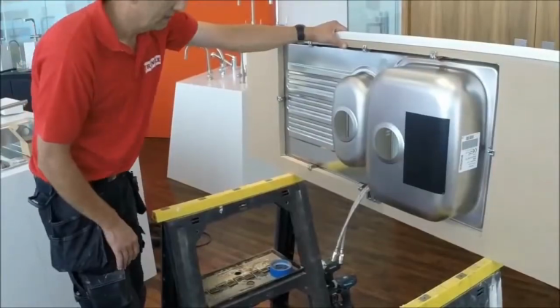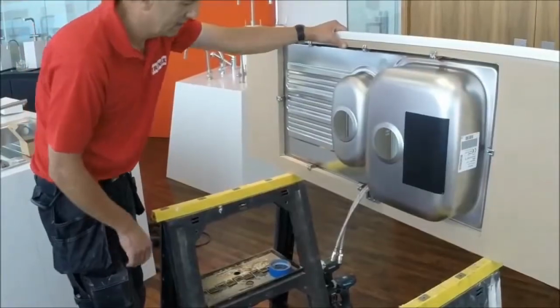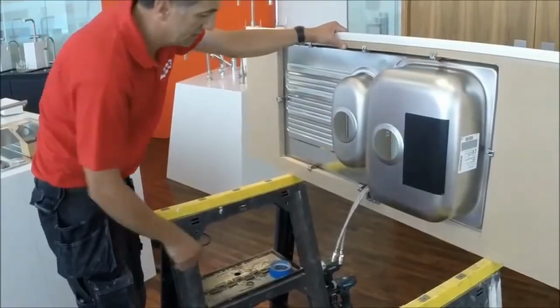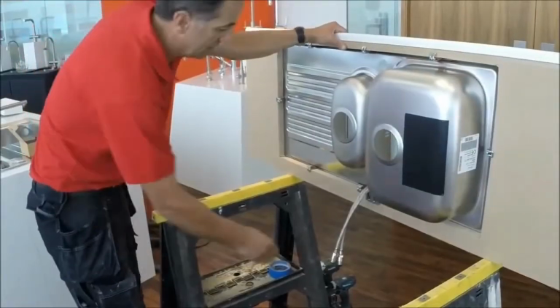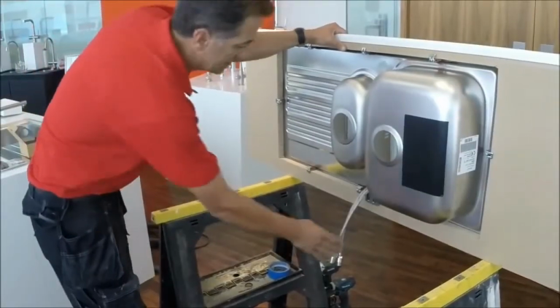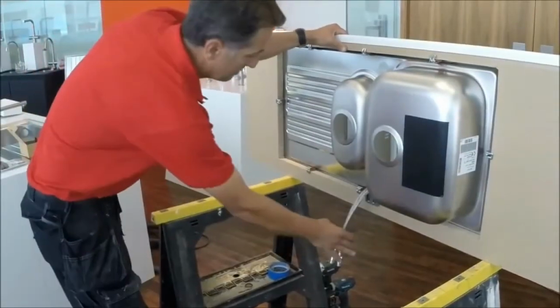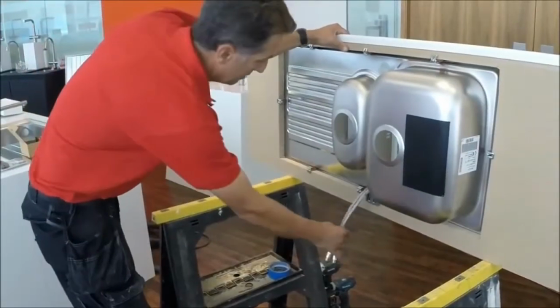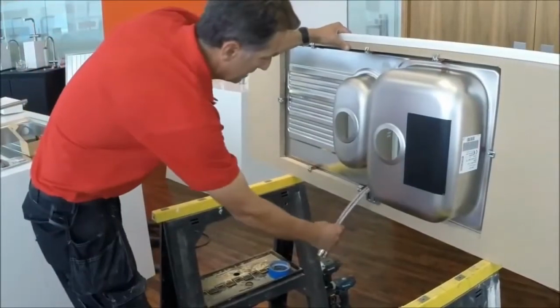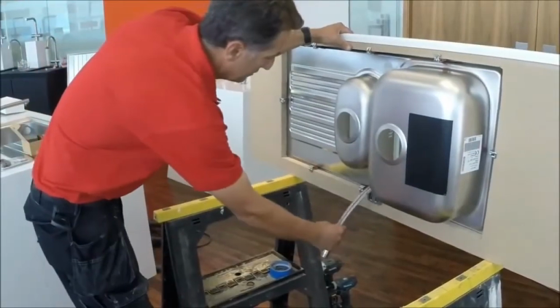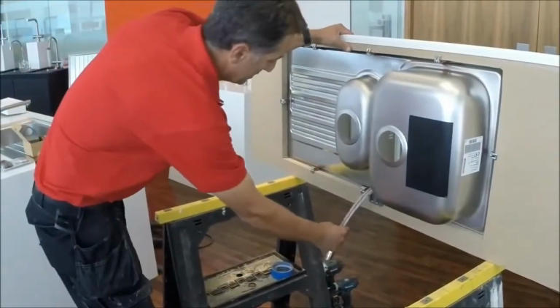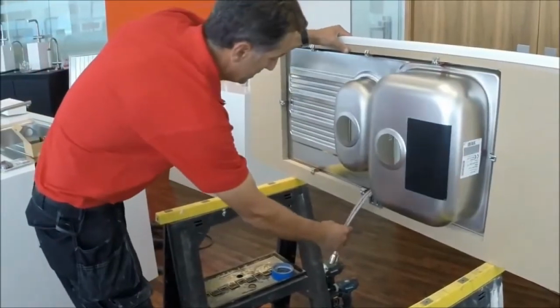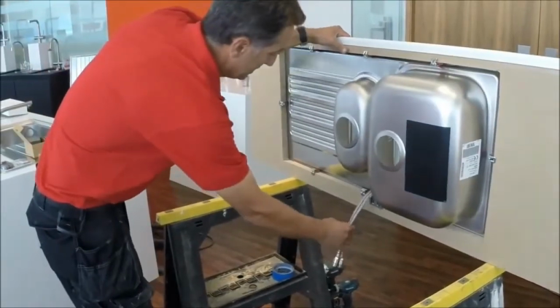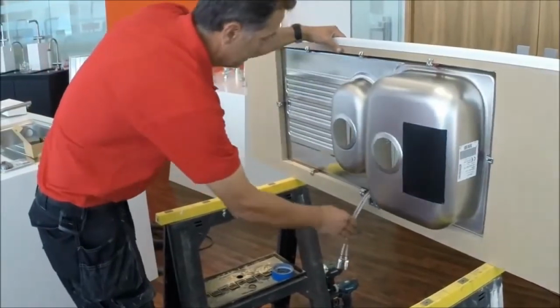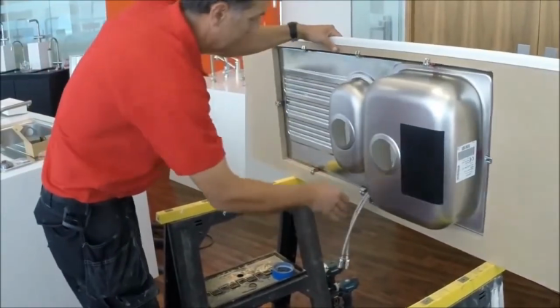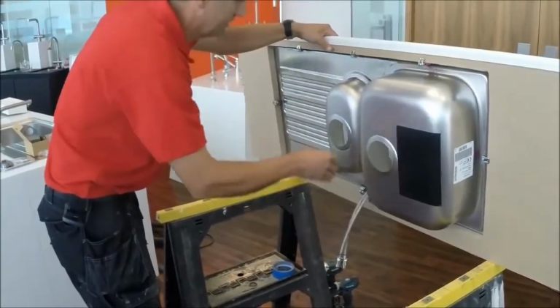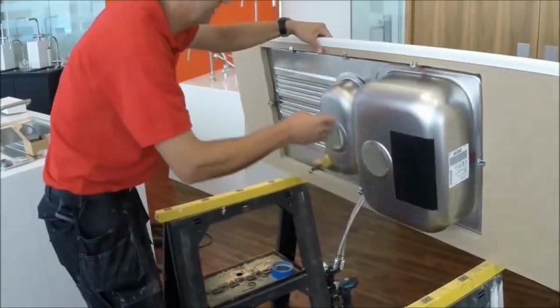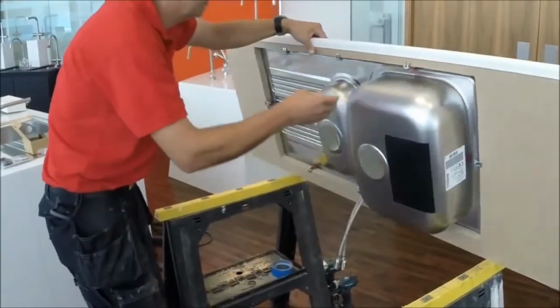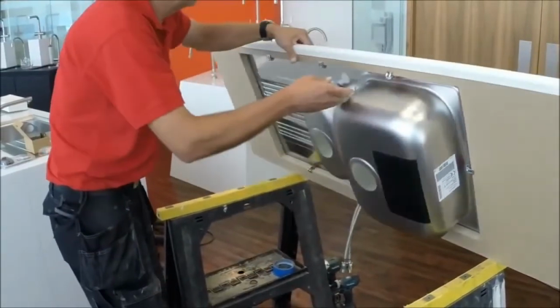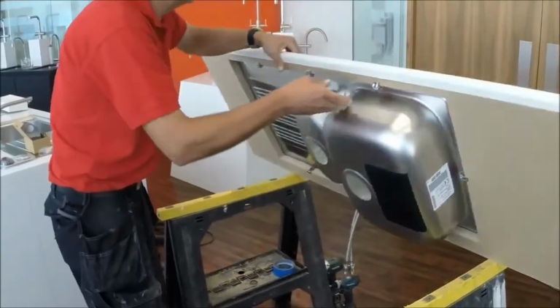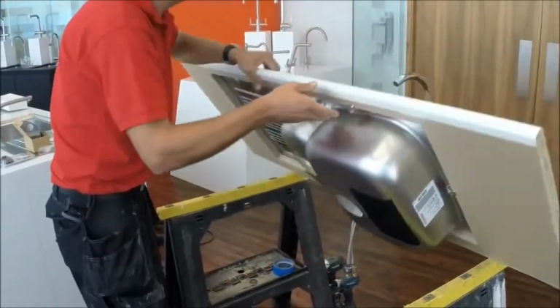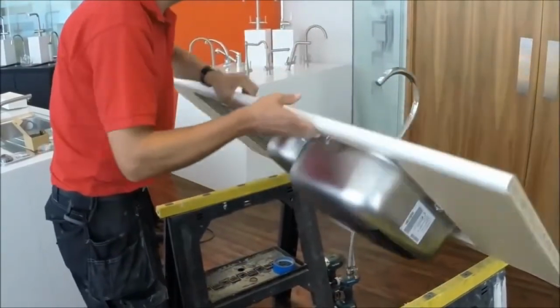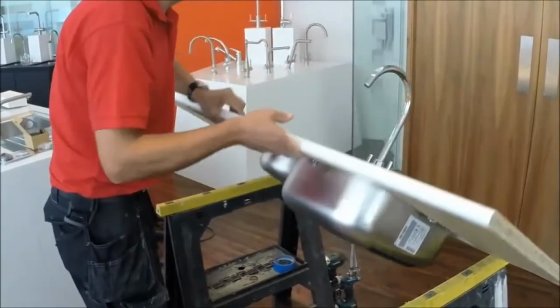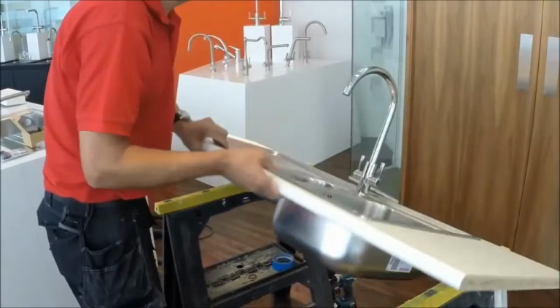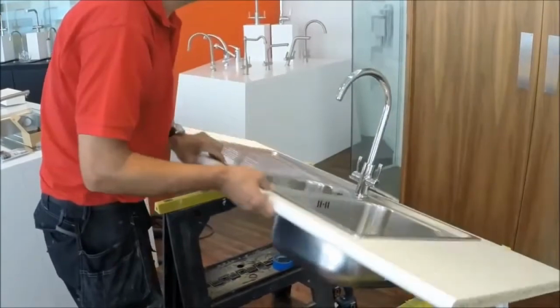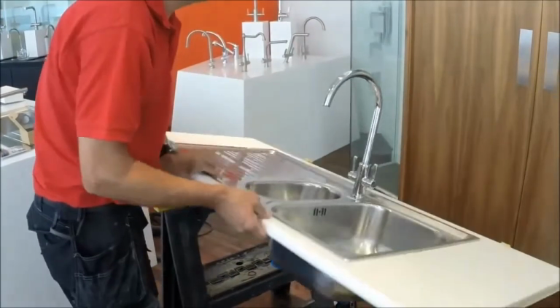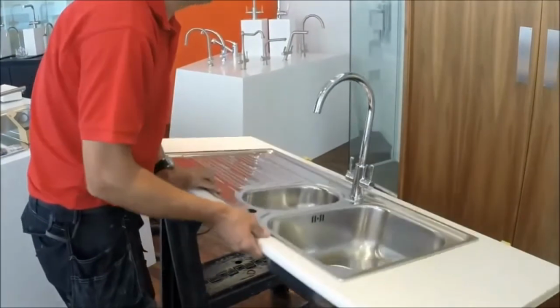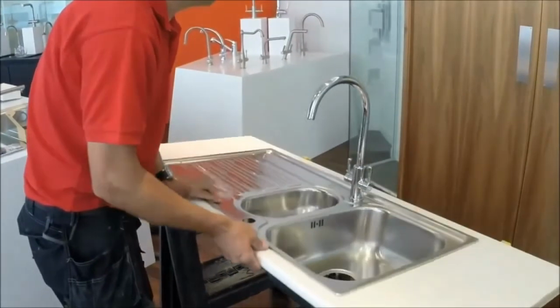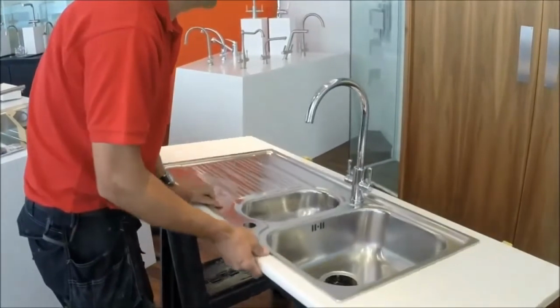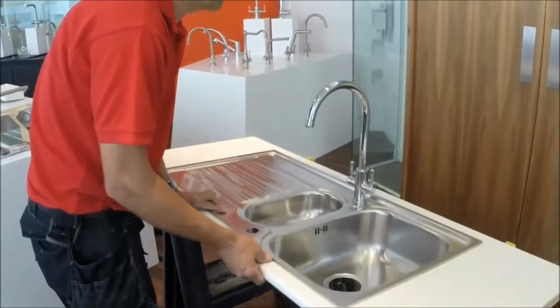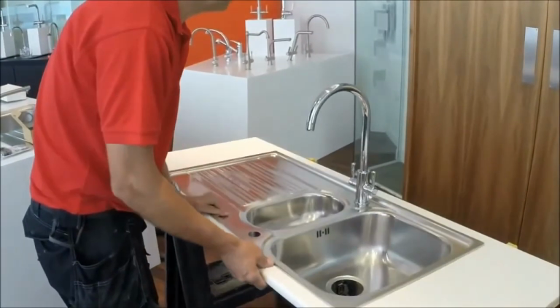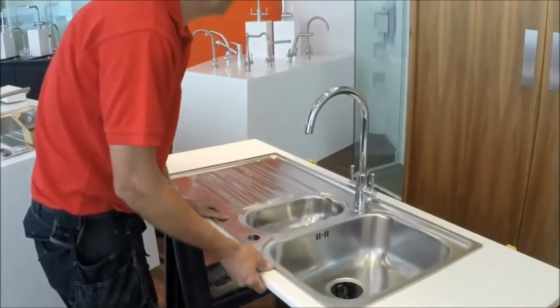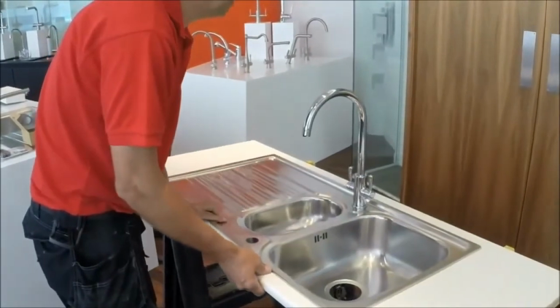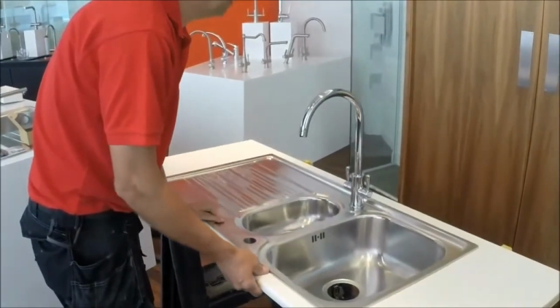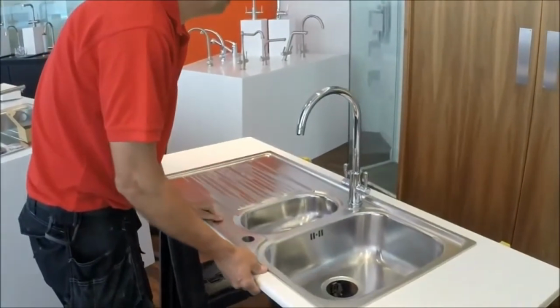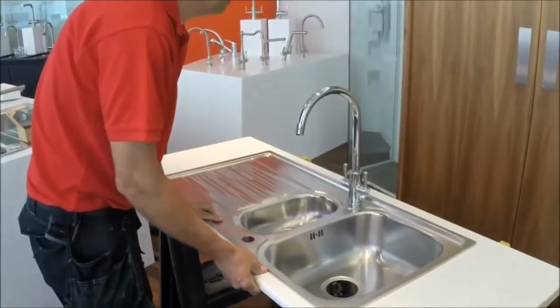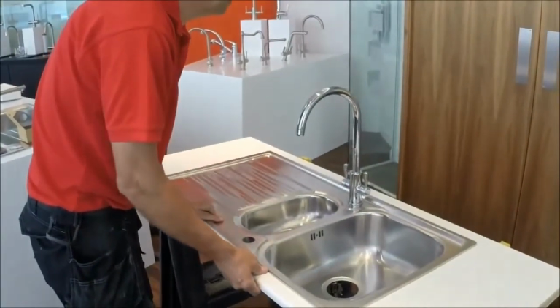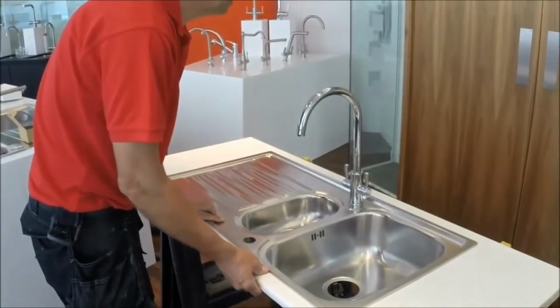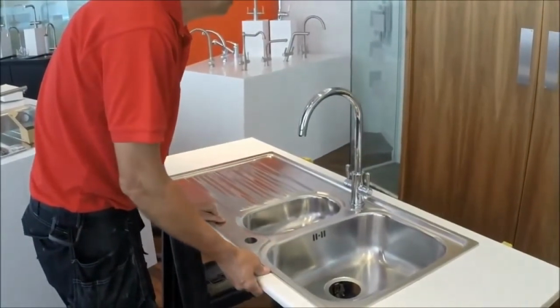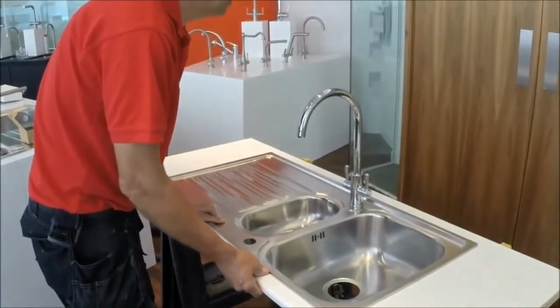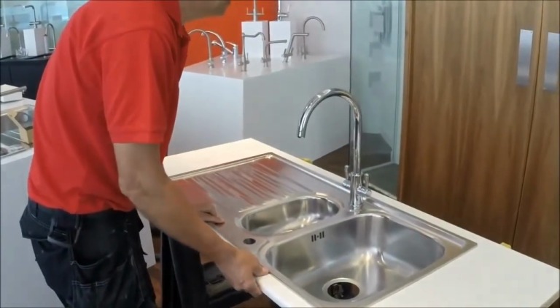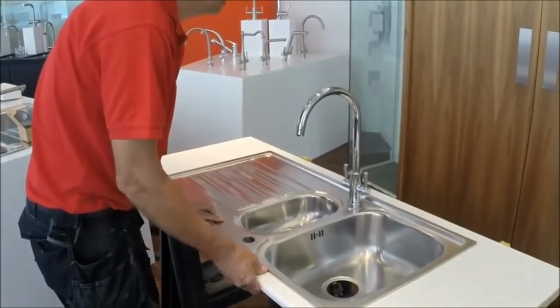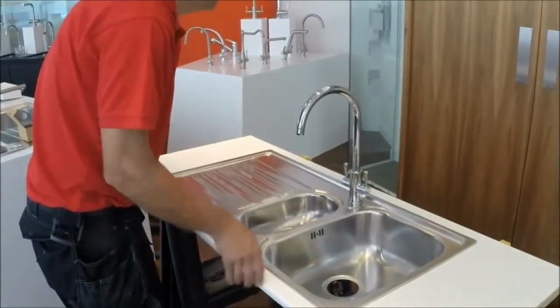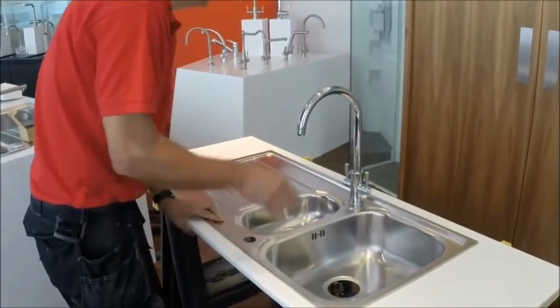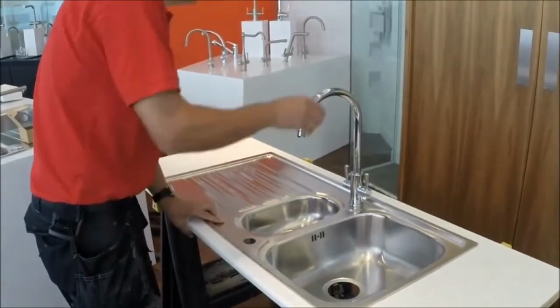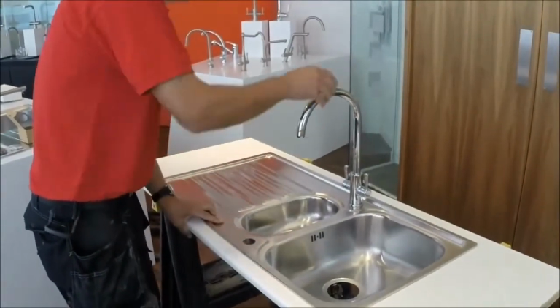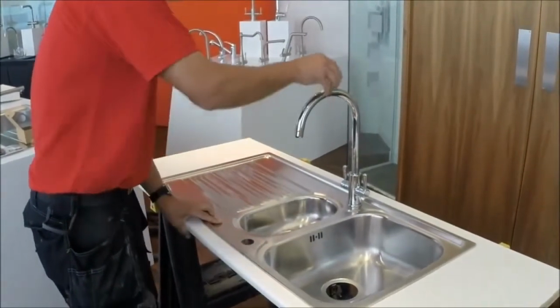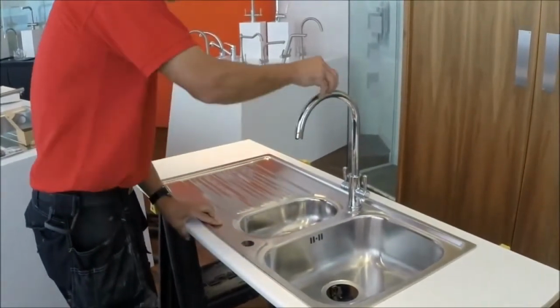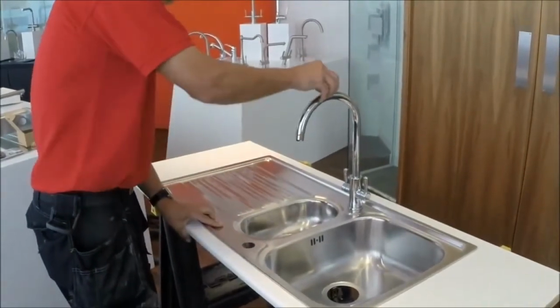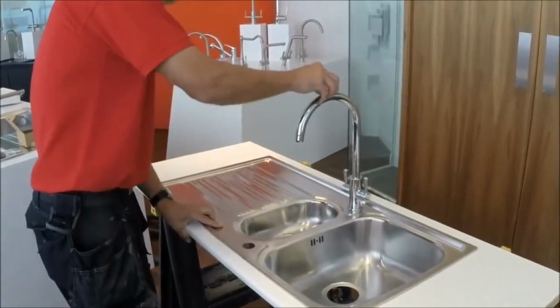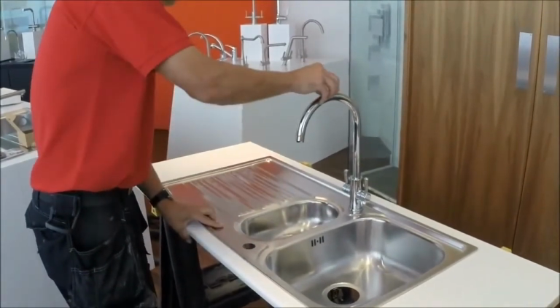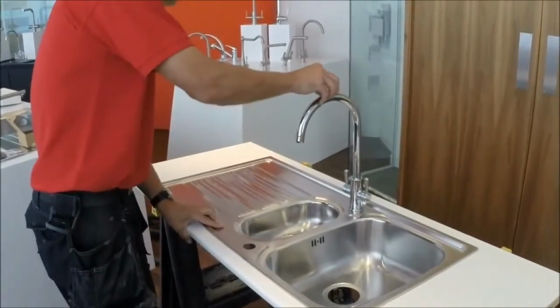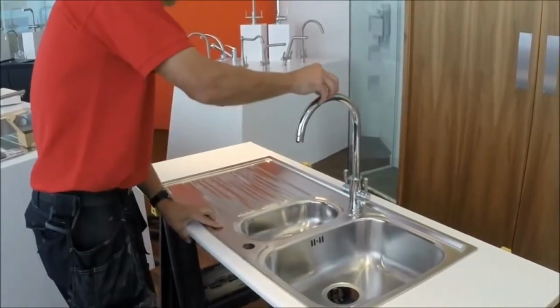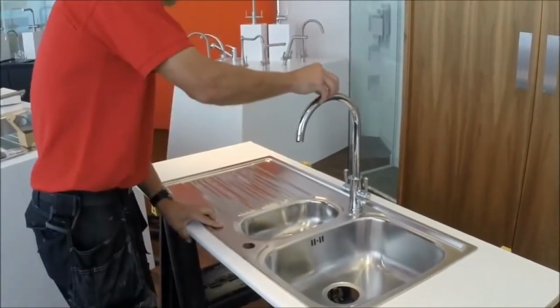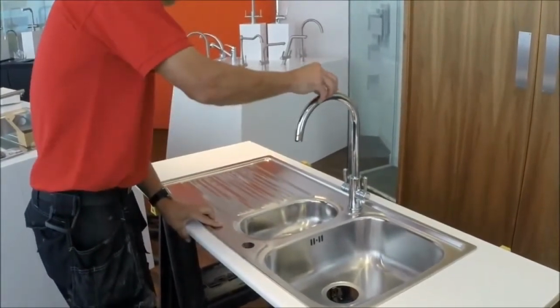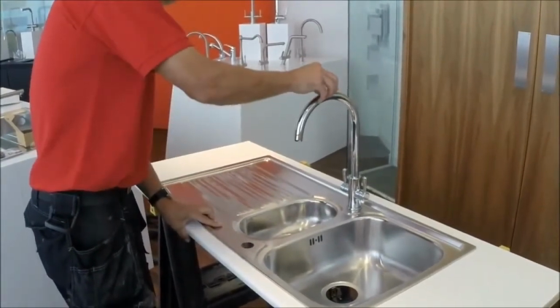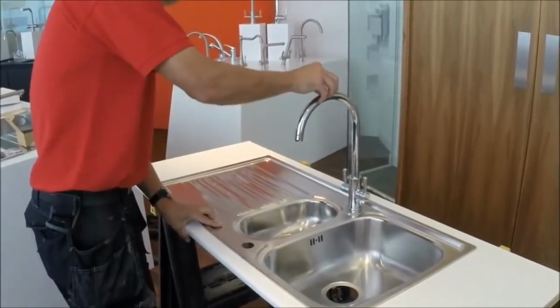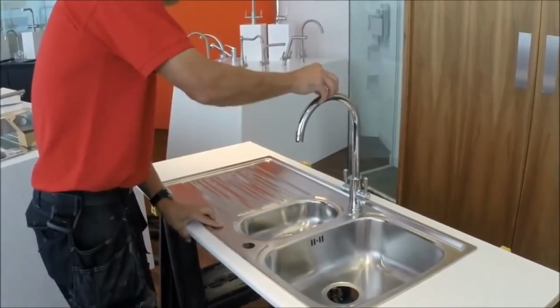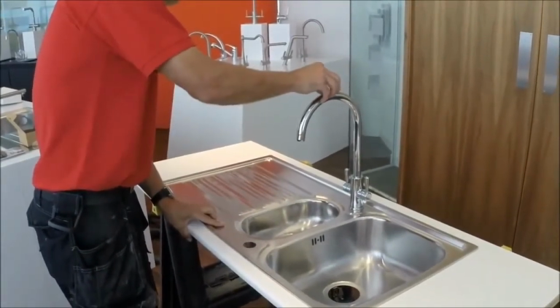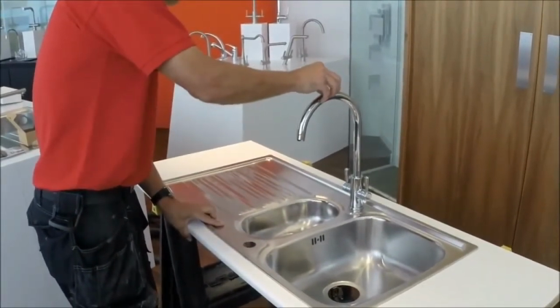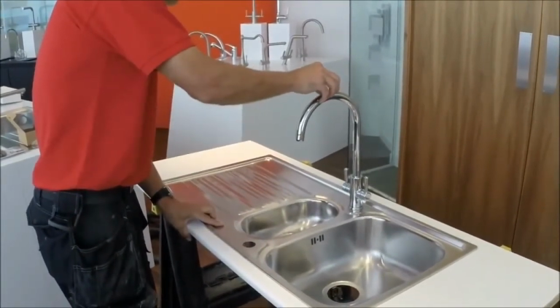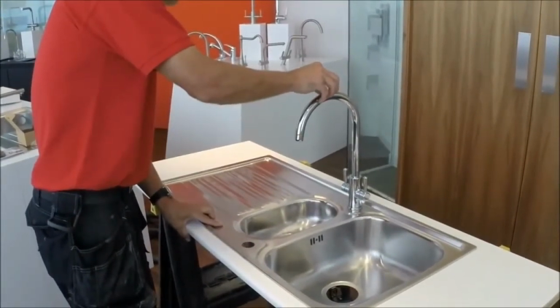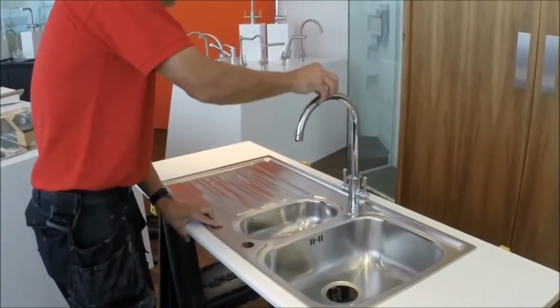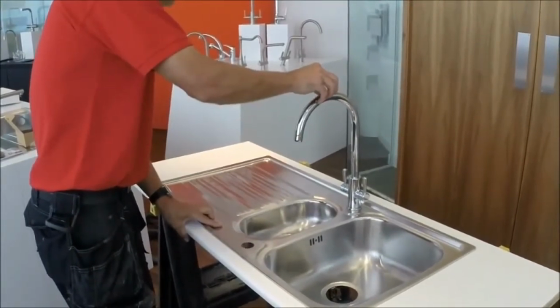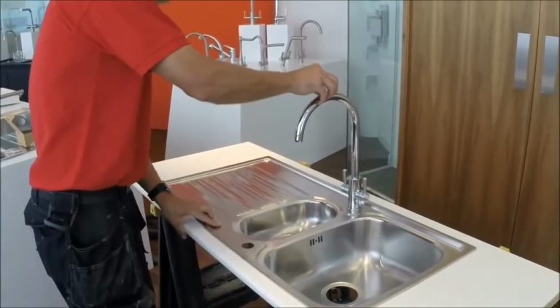With the brace fitted, put the tap down — you can see that's stiffened it up quite a bit.